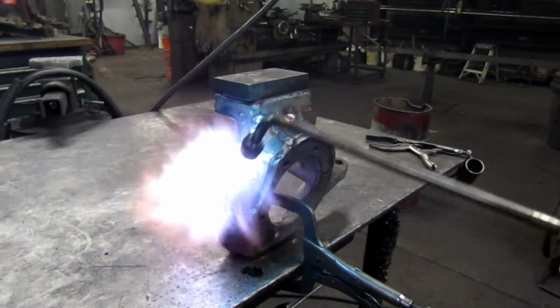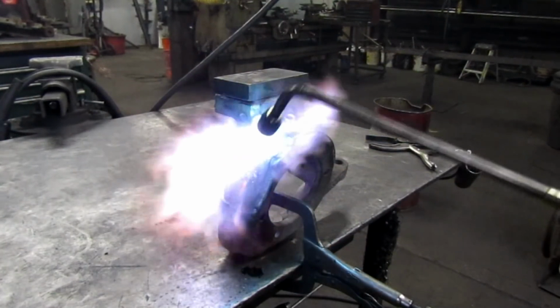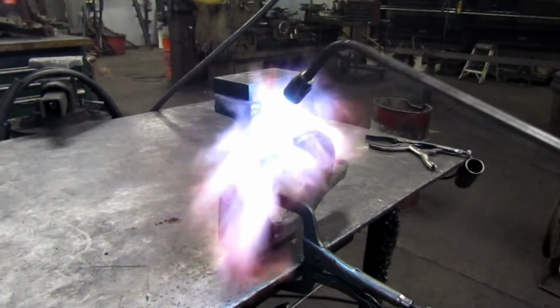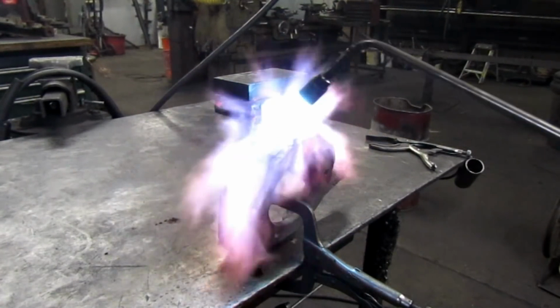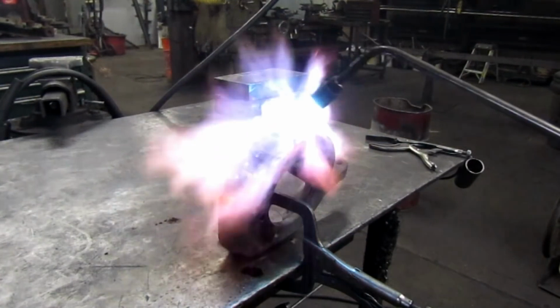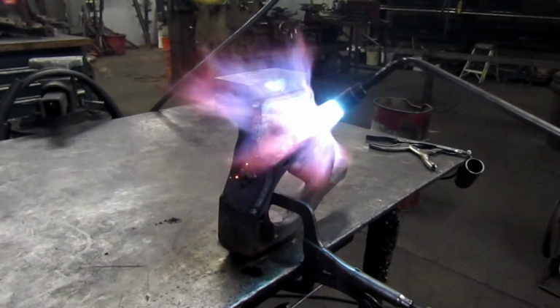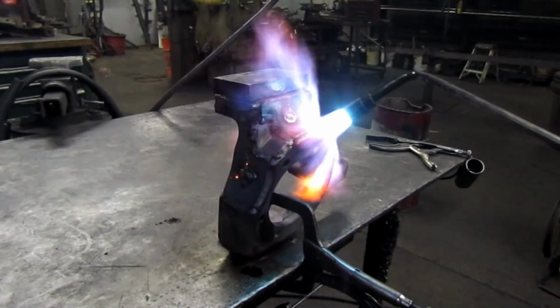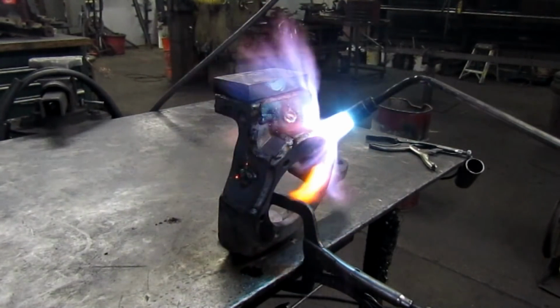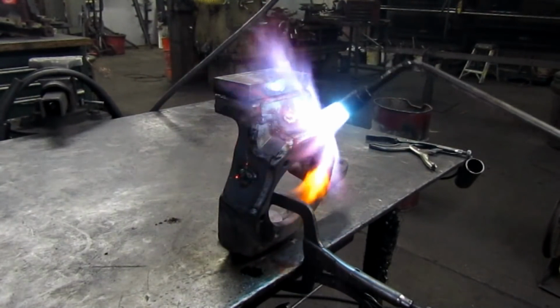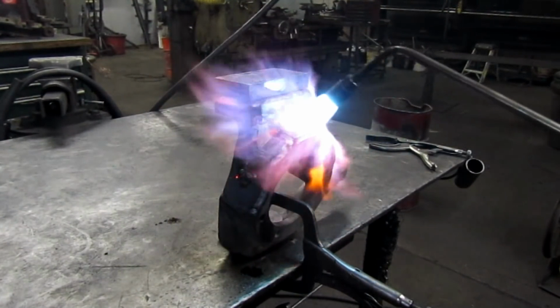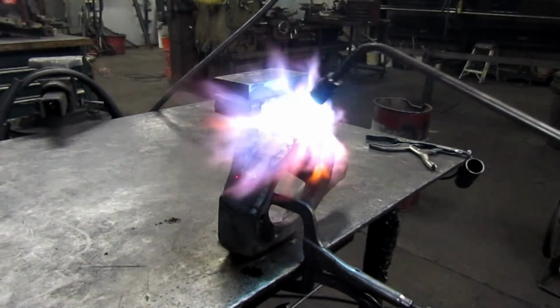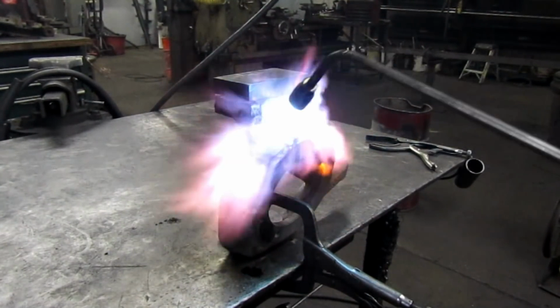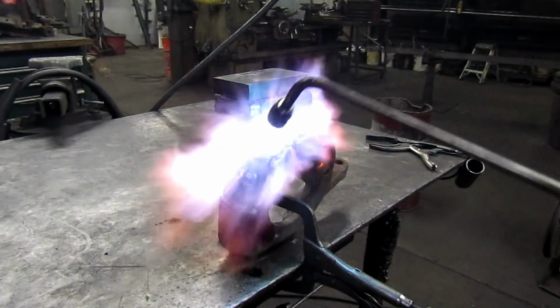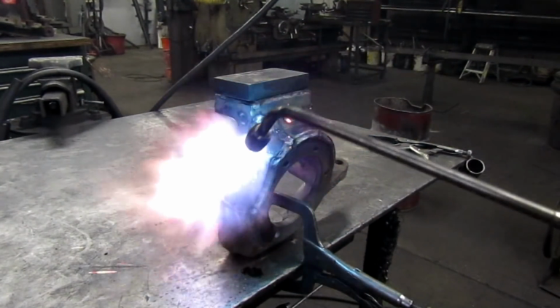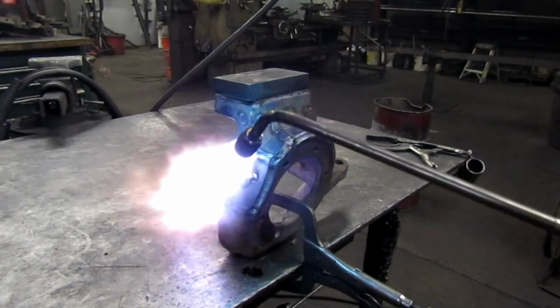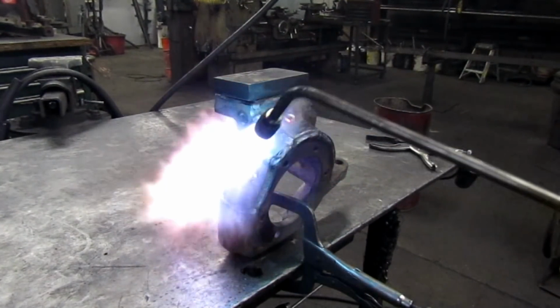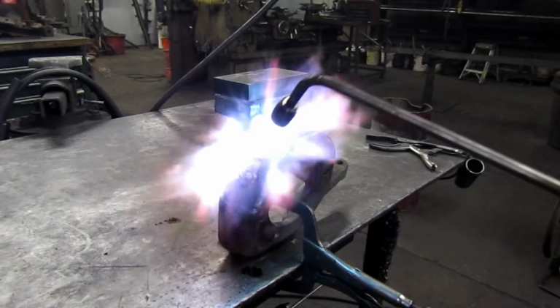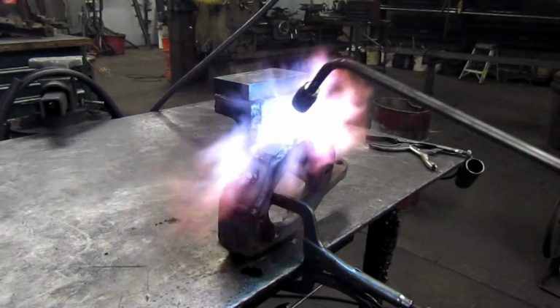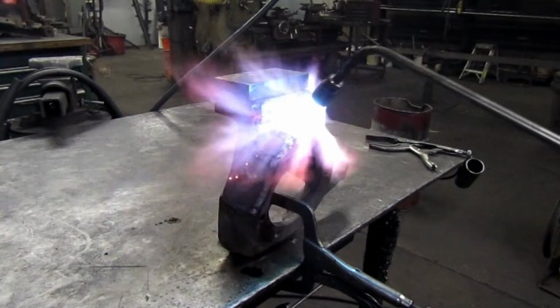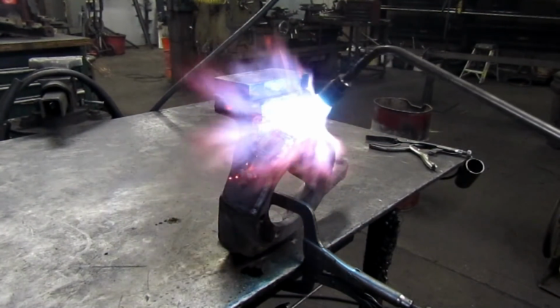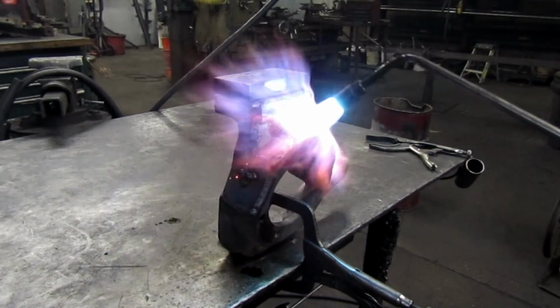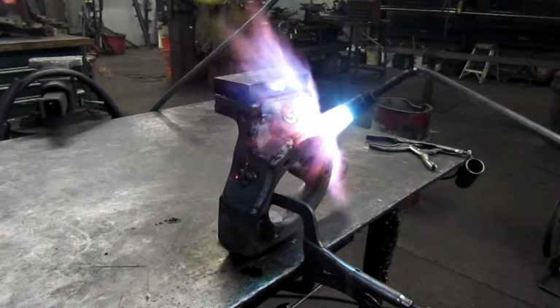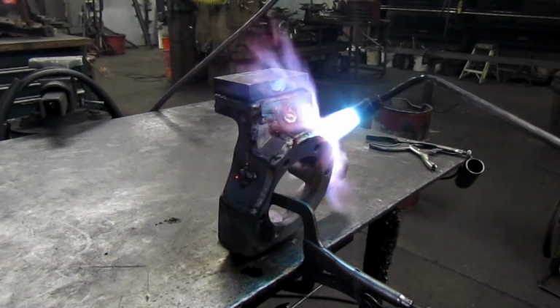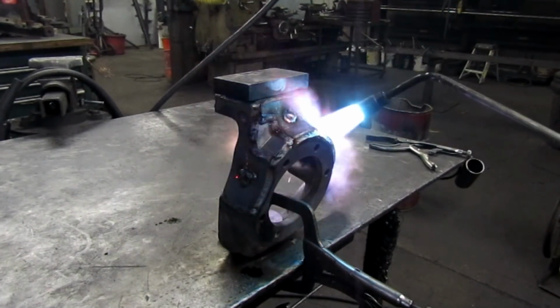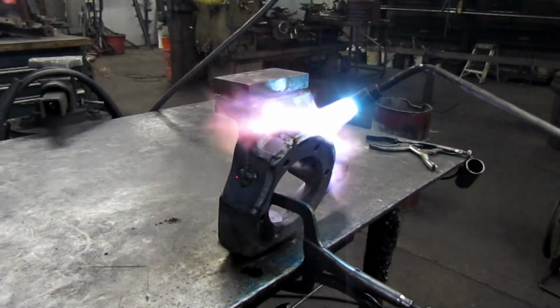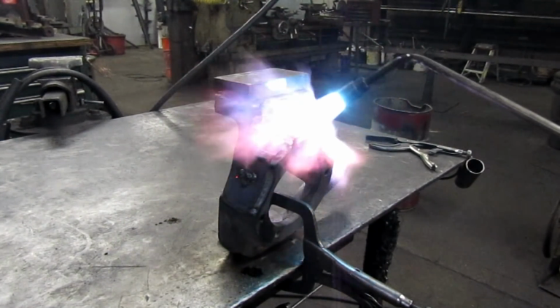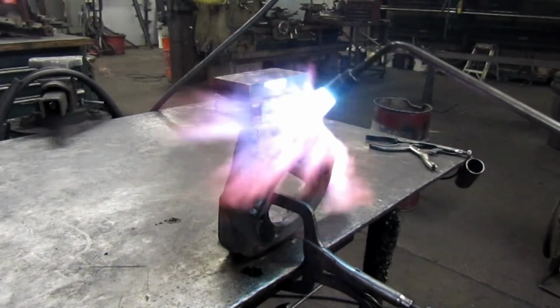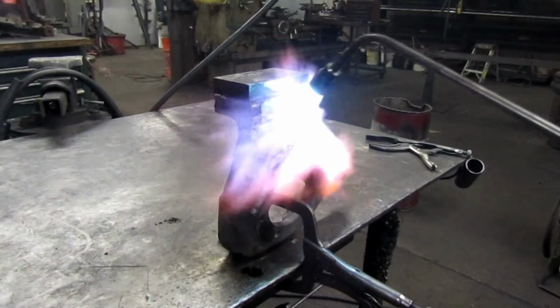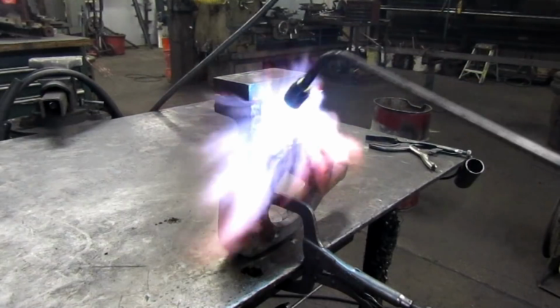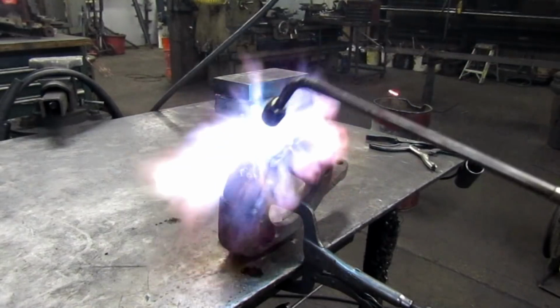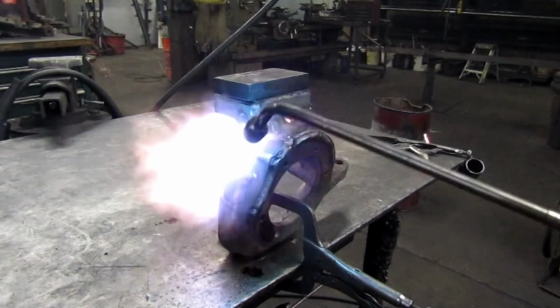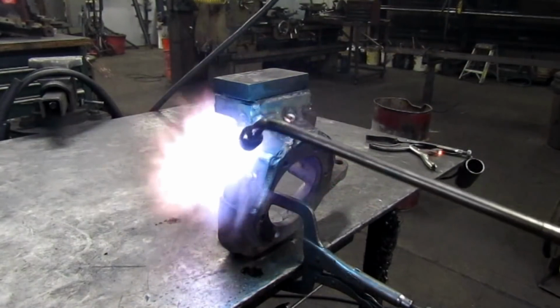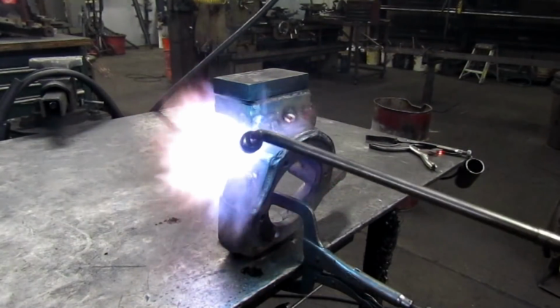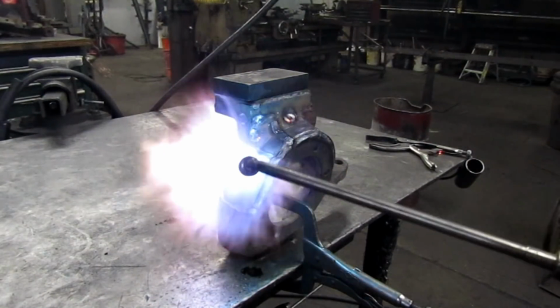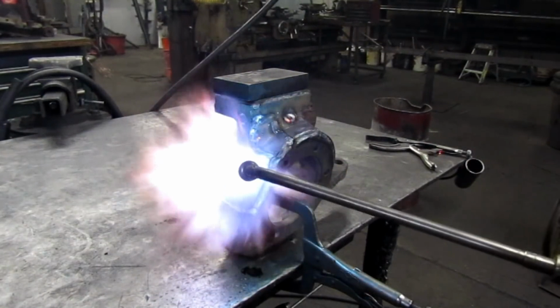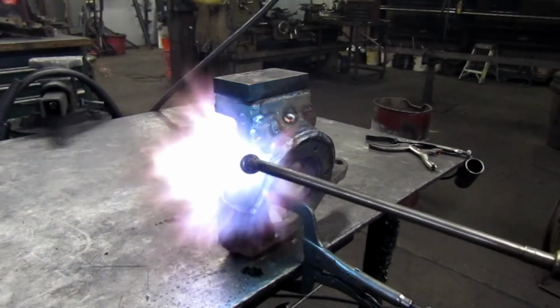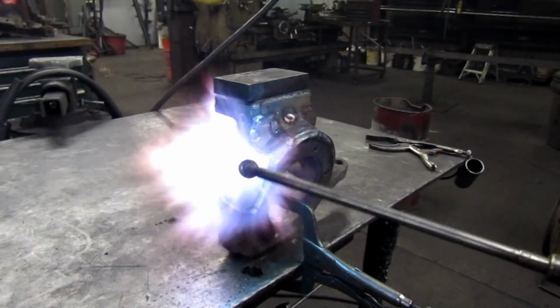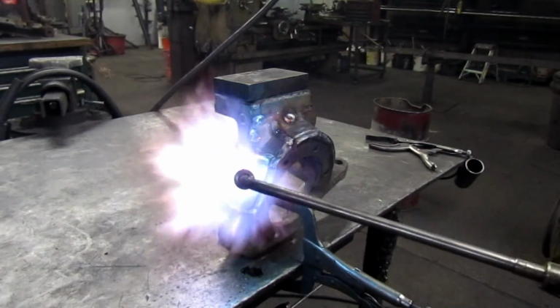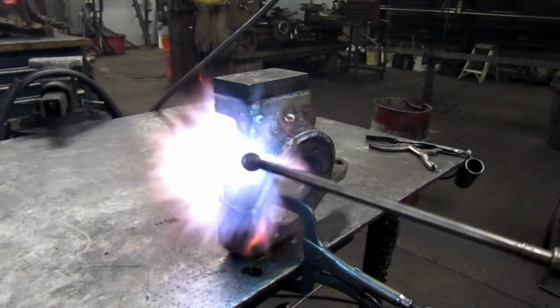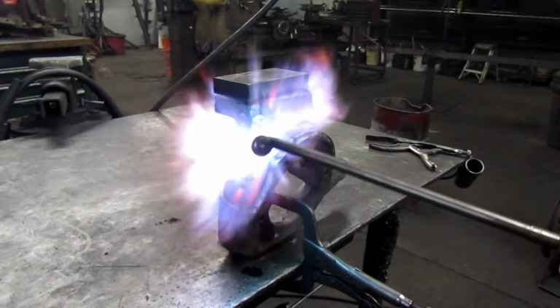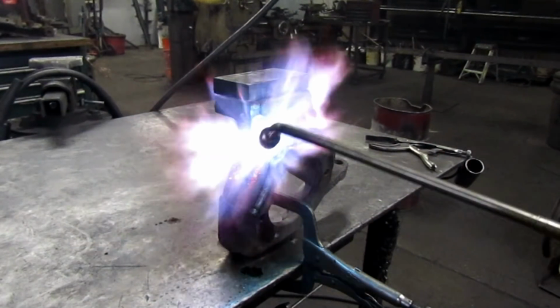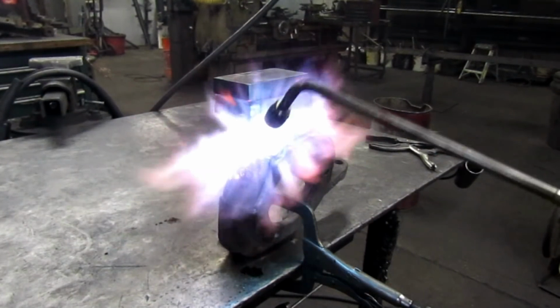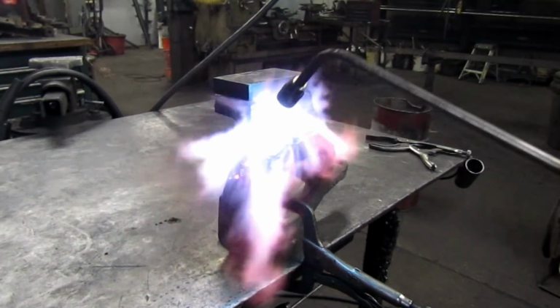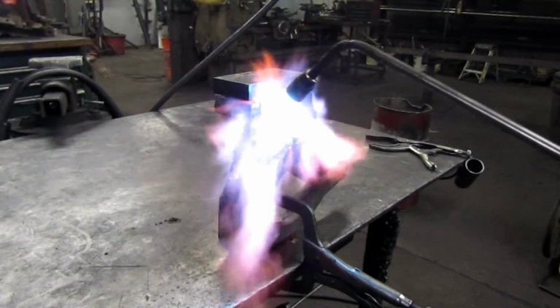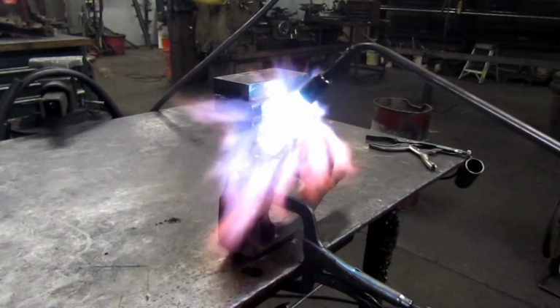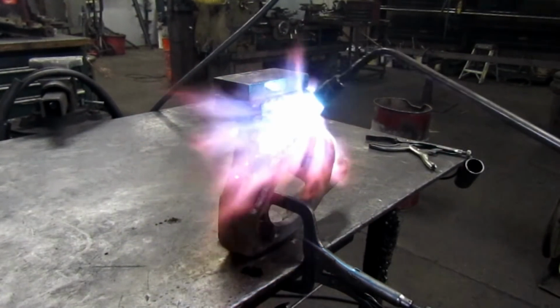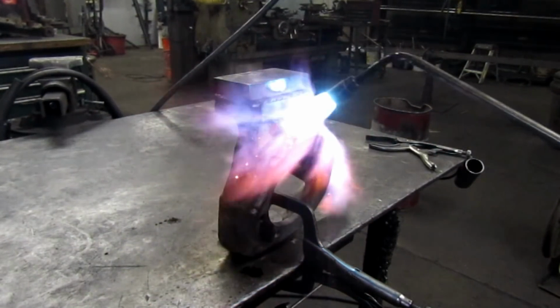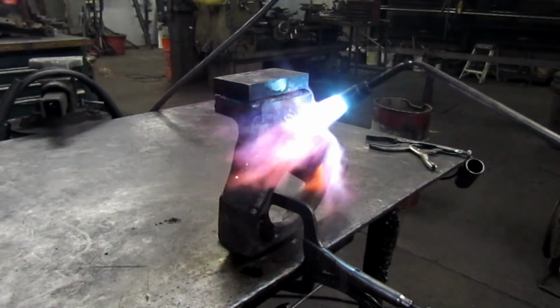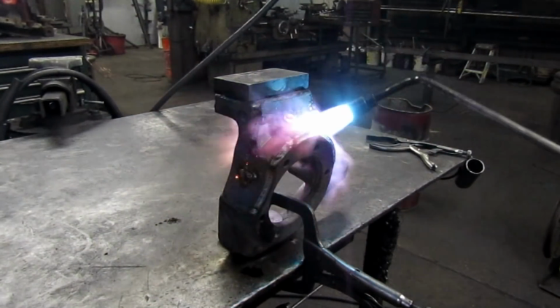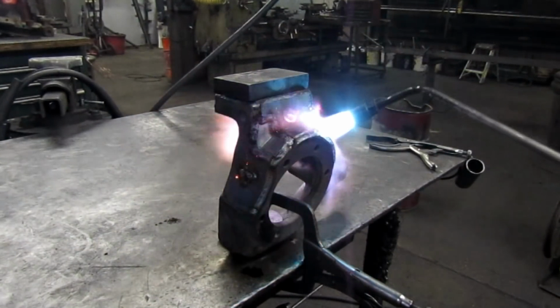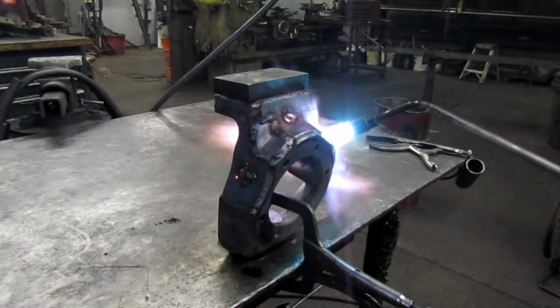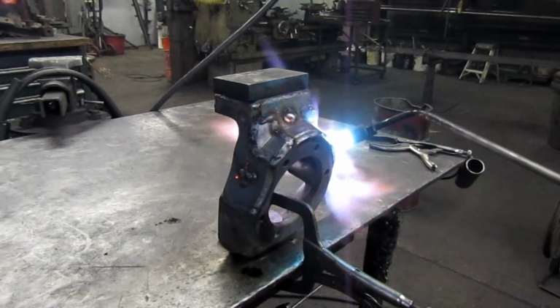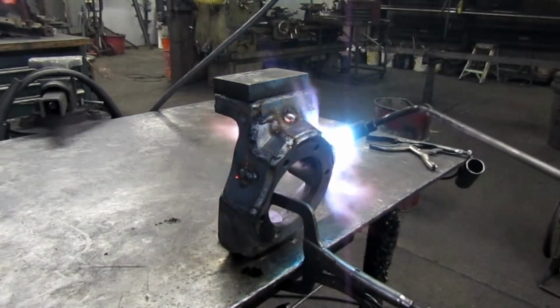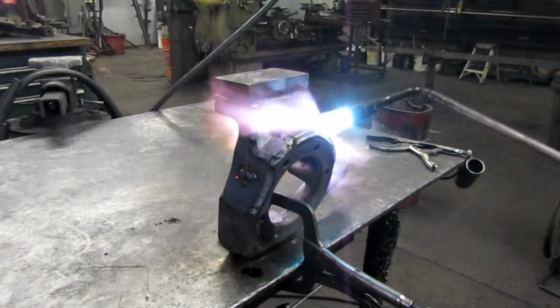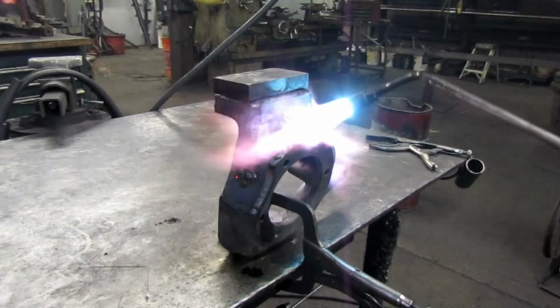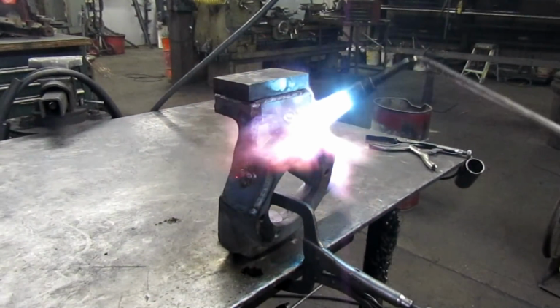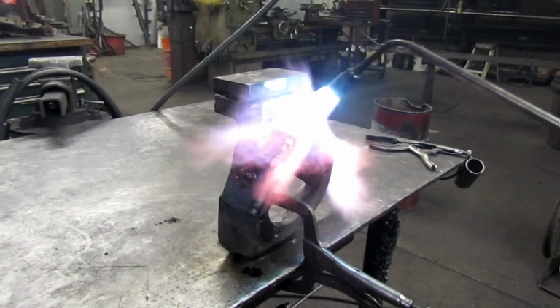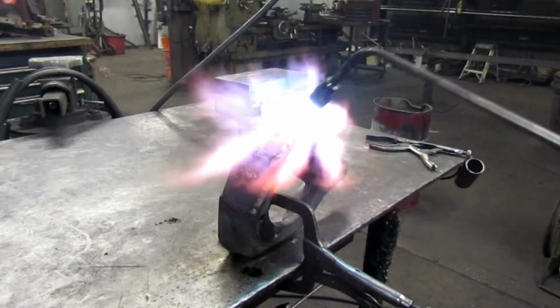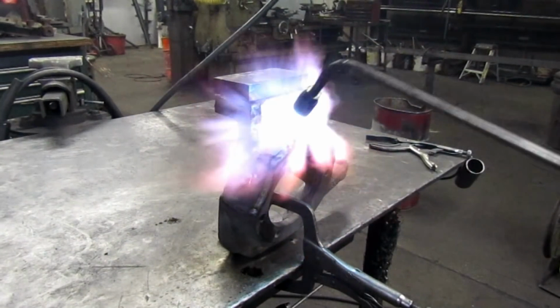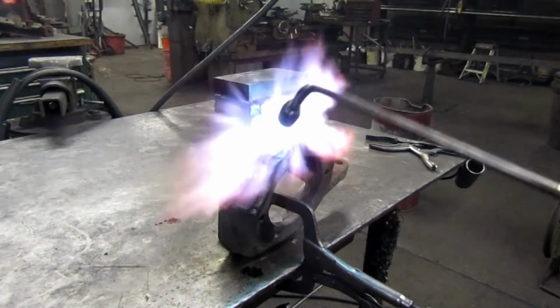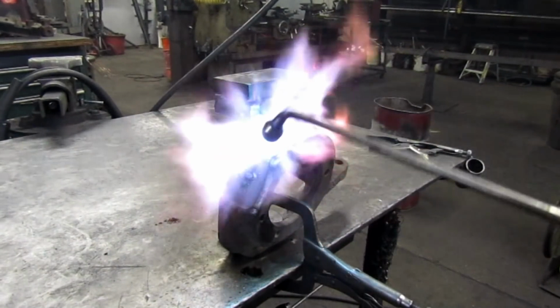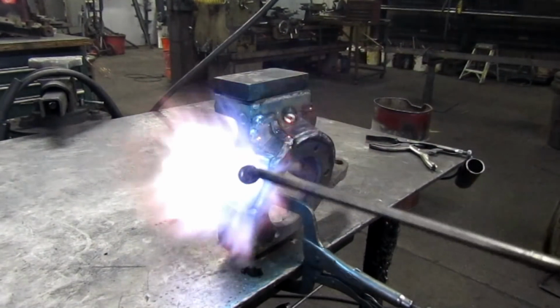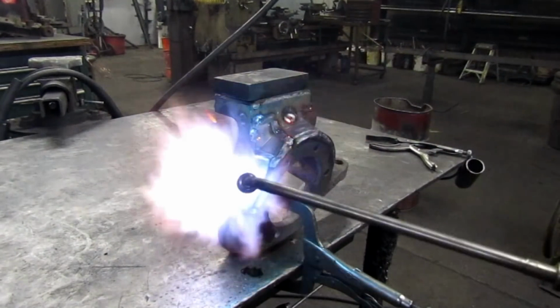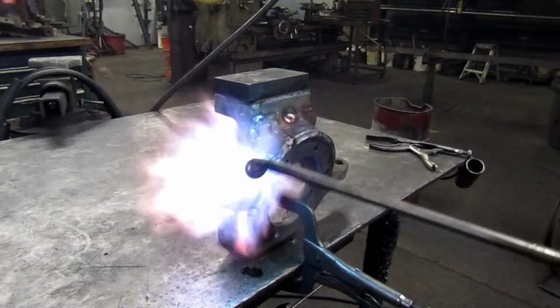Next step after this we'll buff it out, clean it all up, and then show you the powder coat.